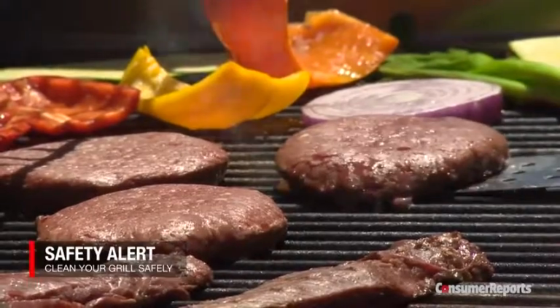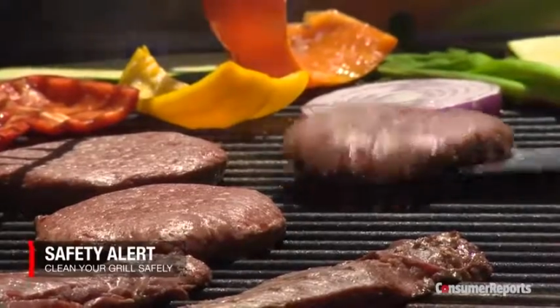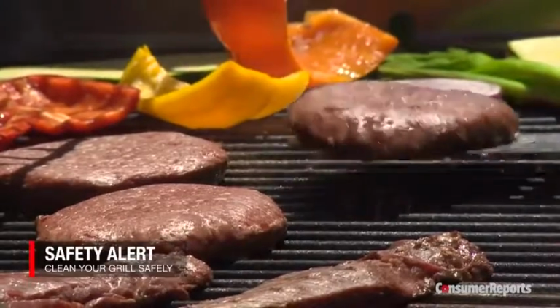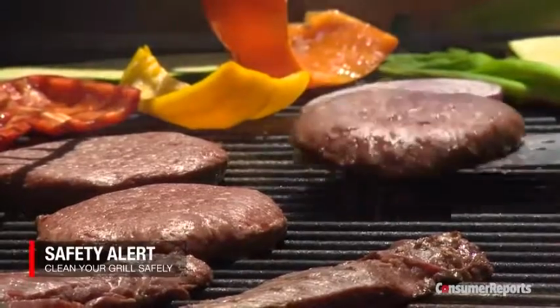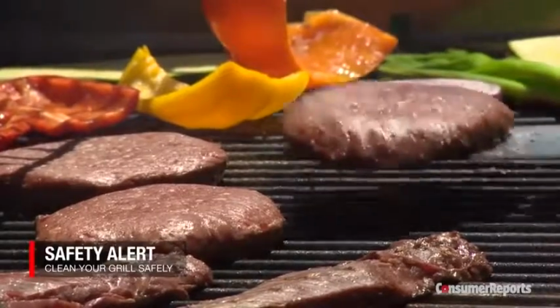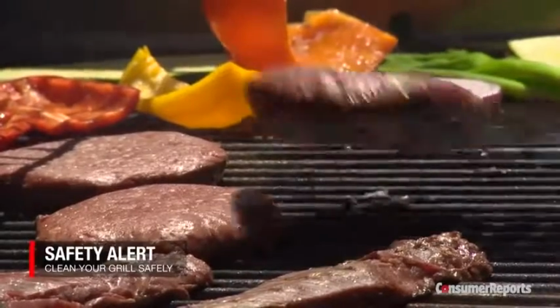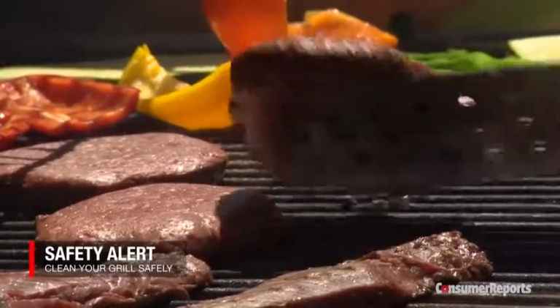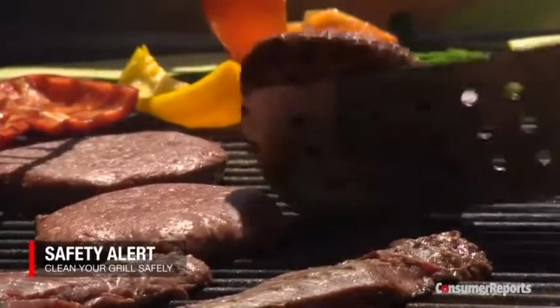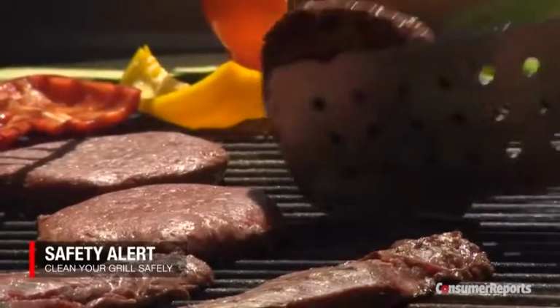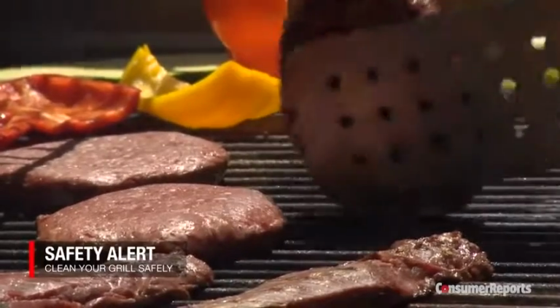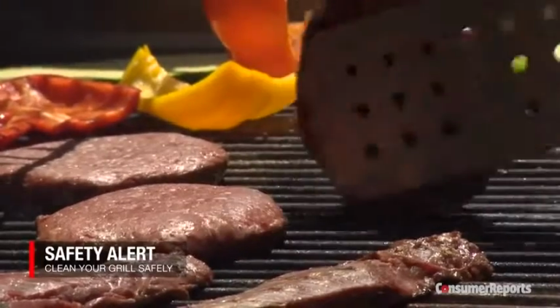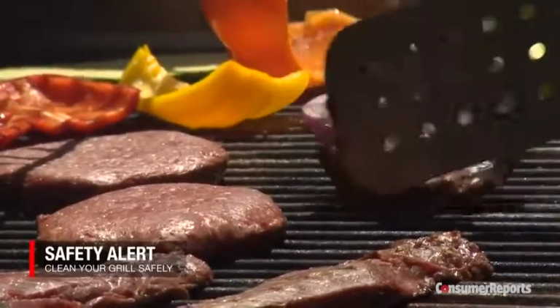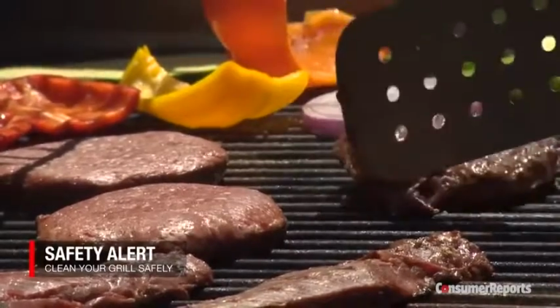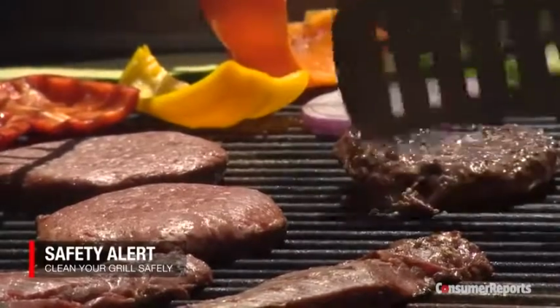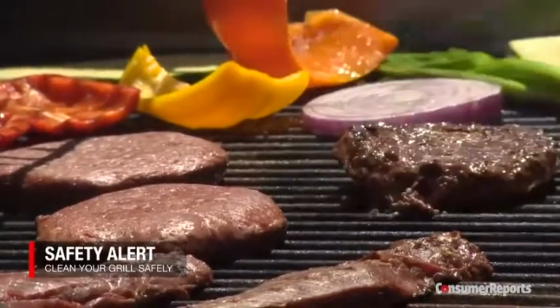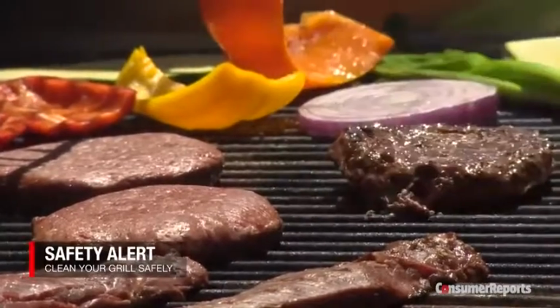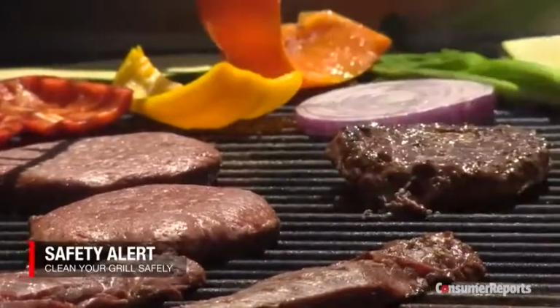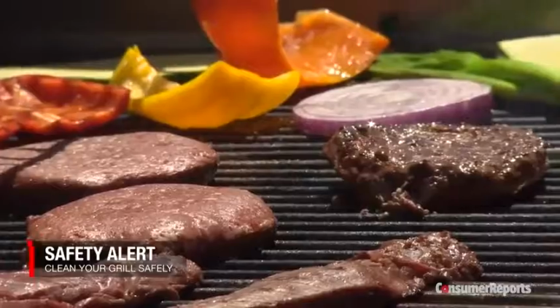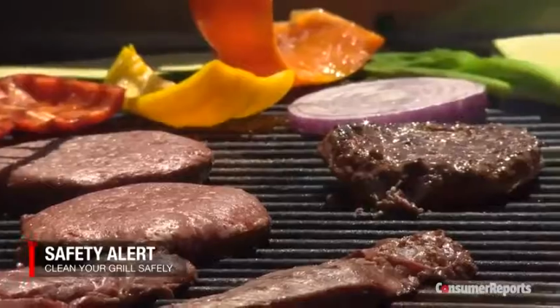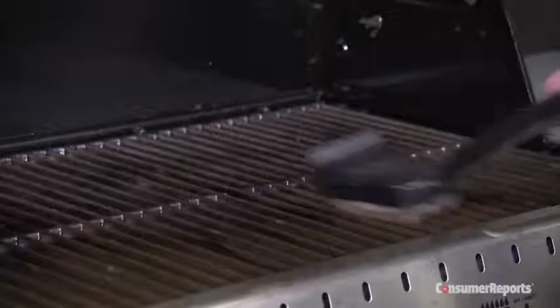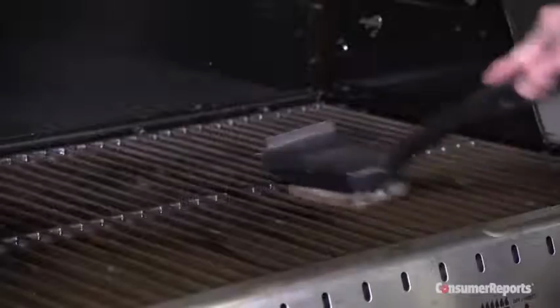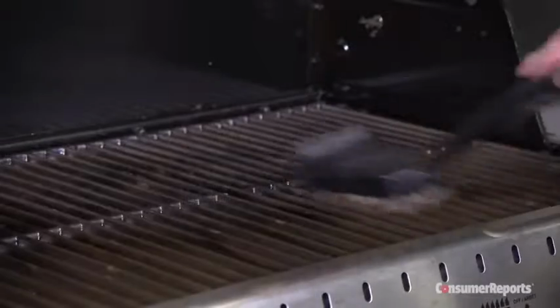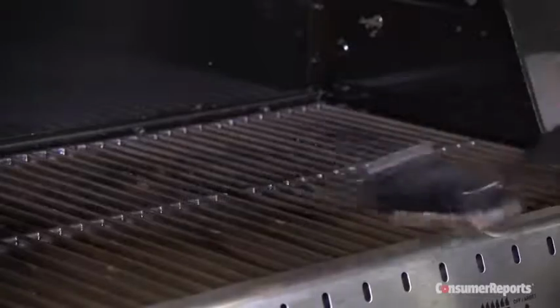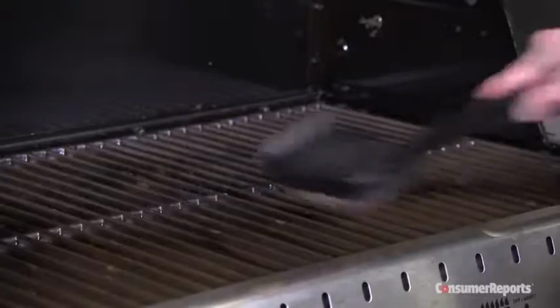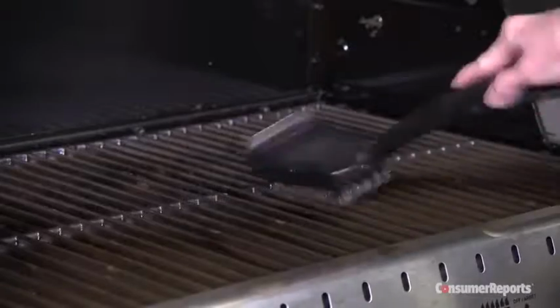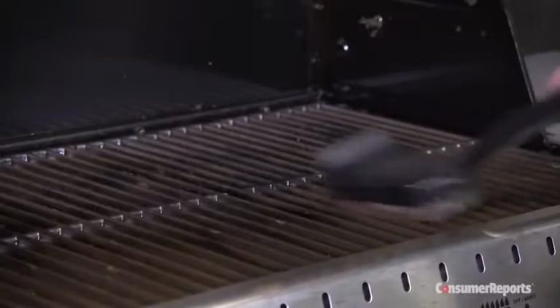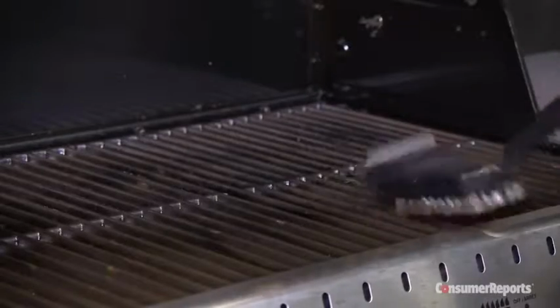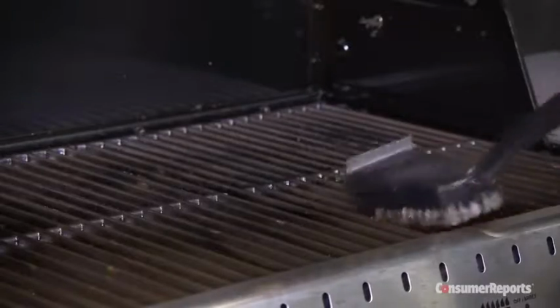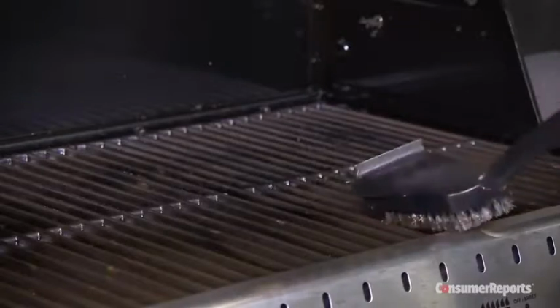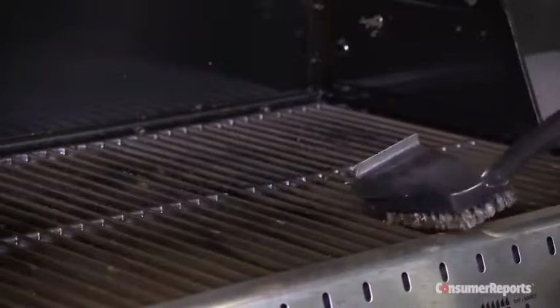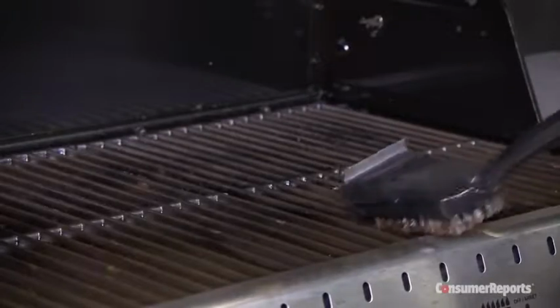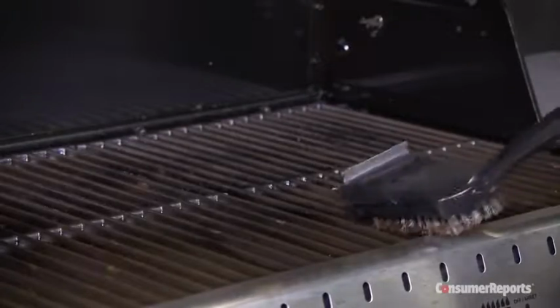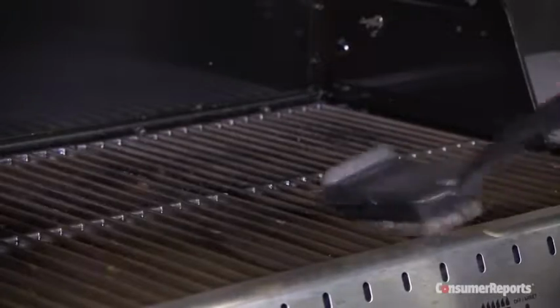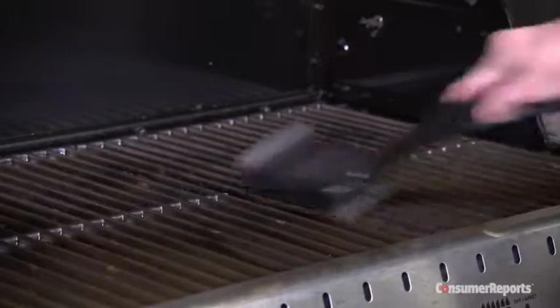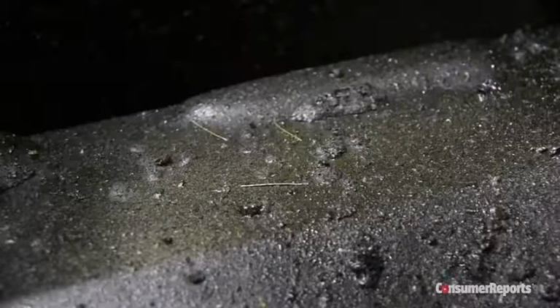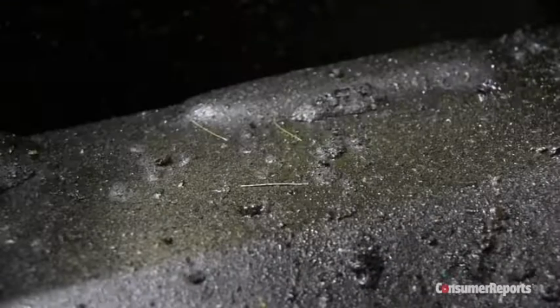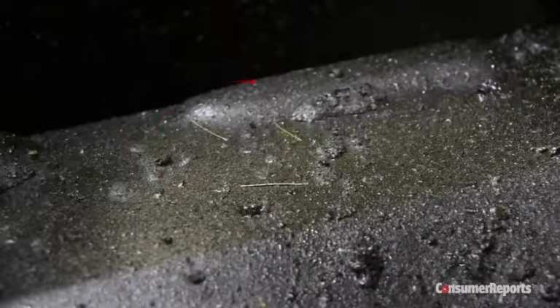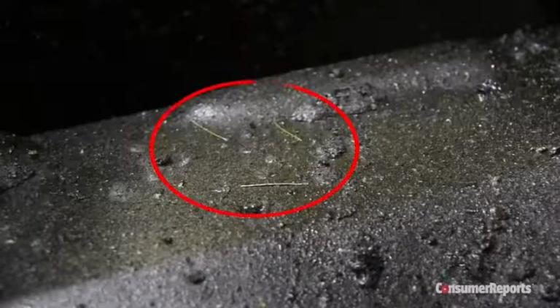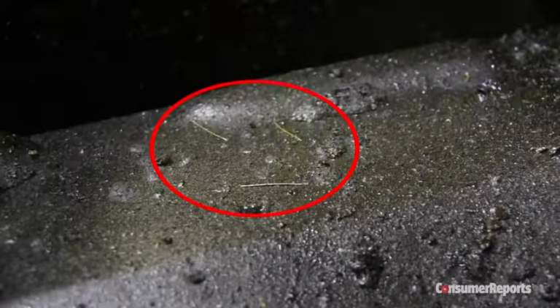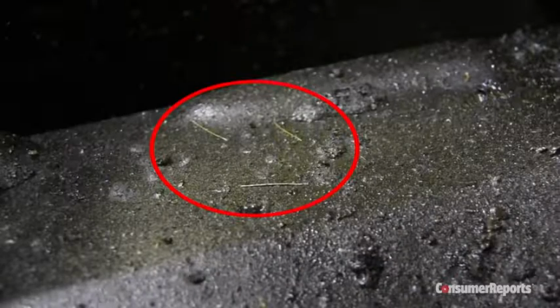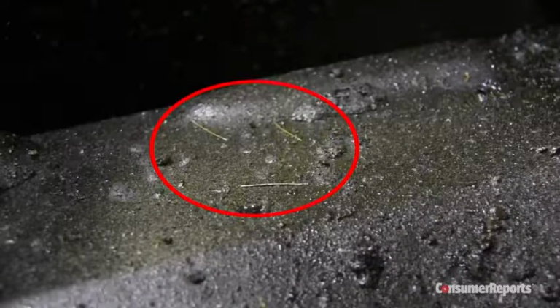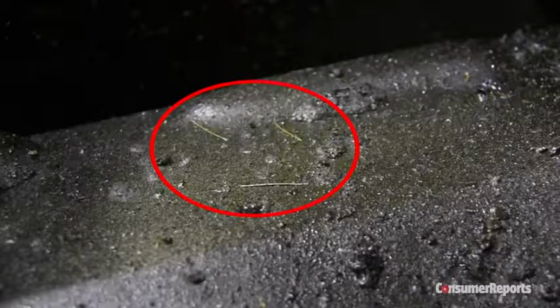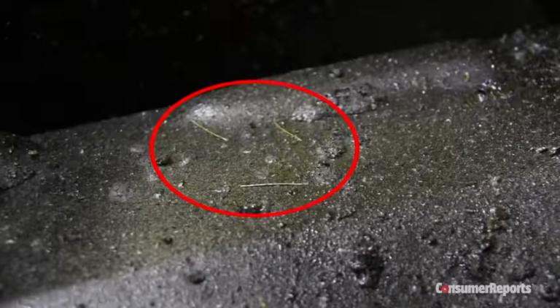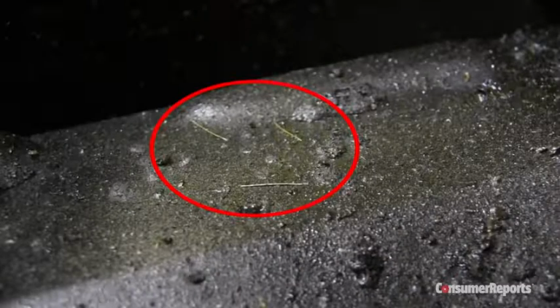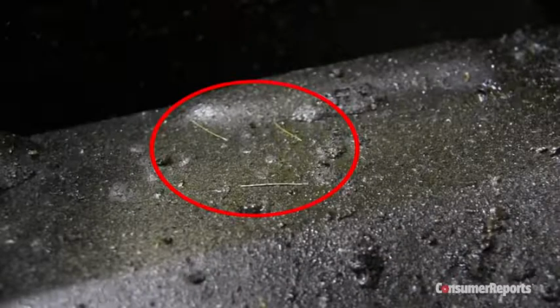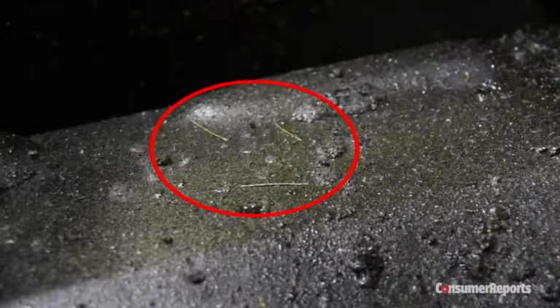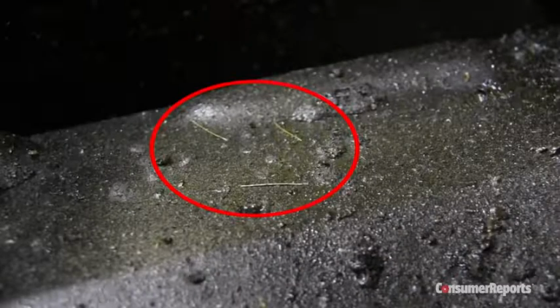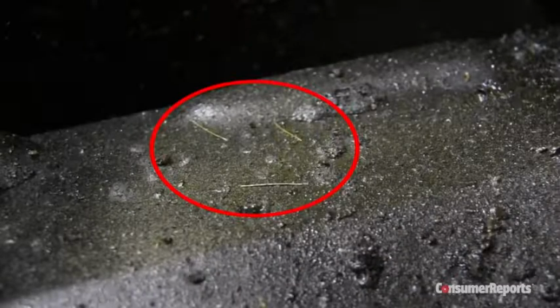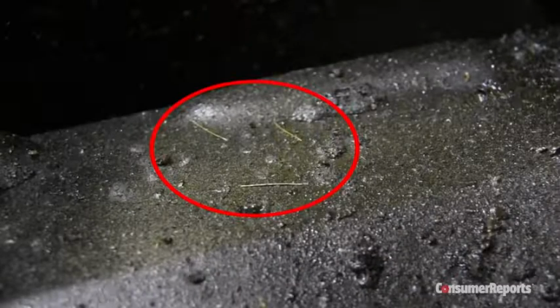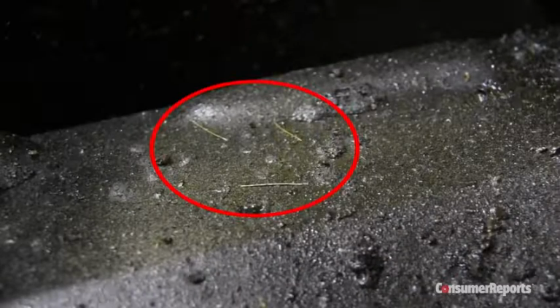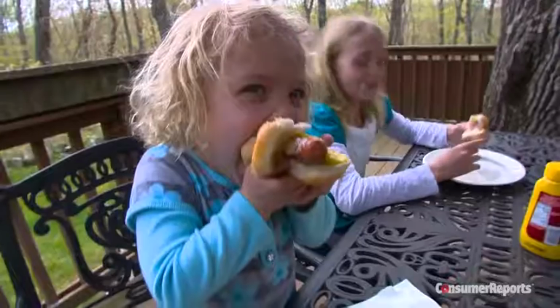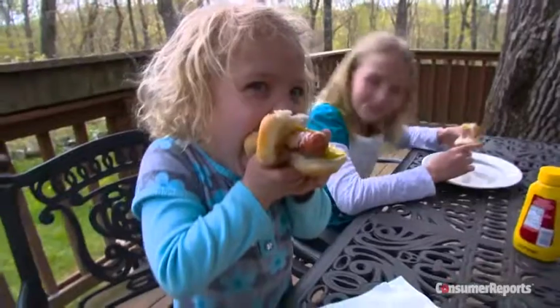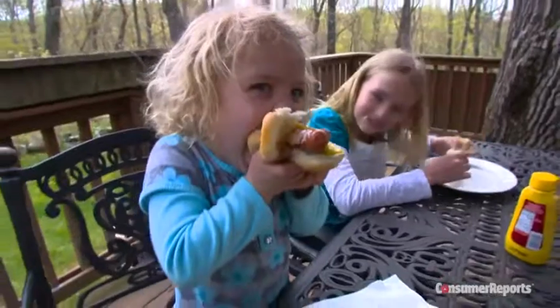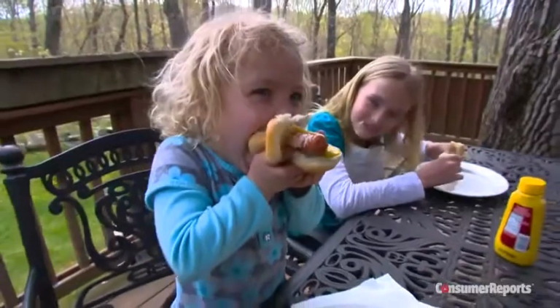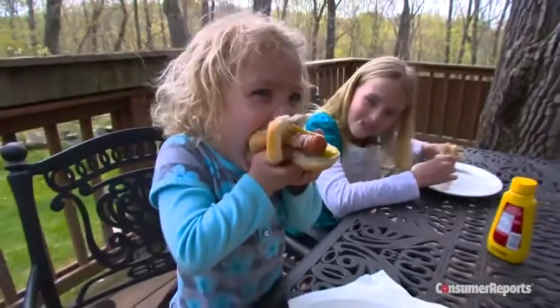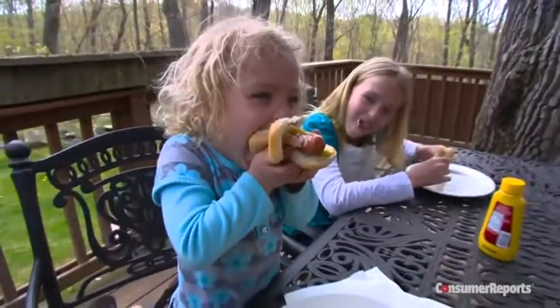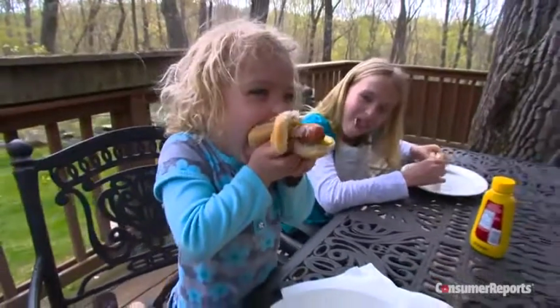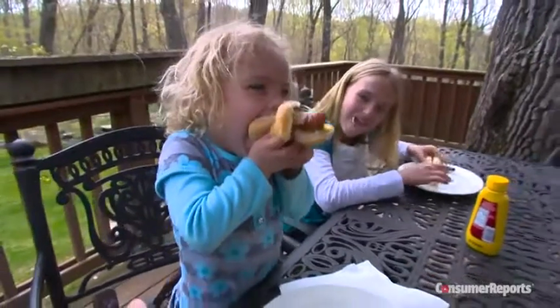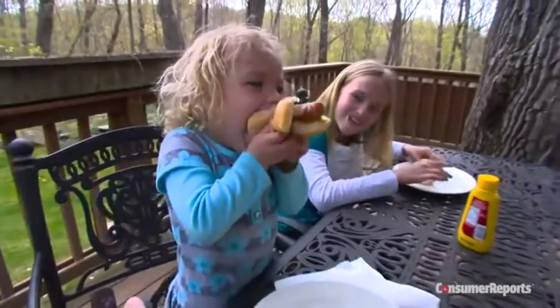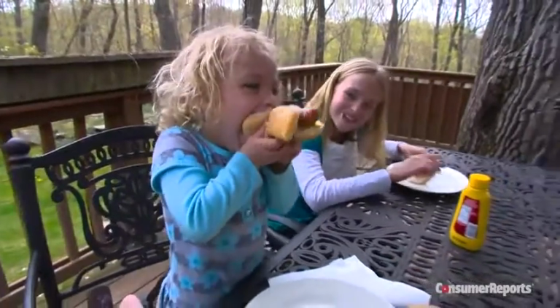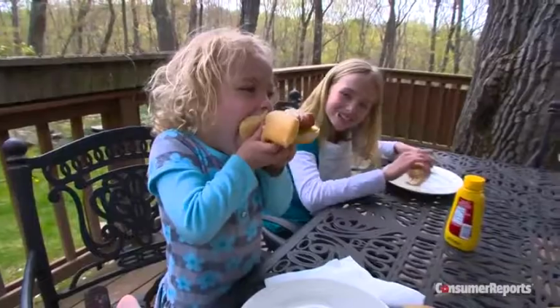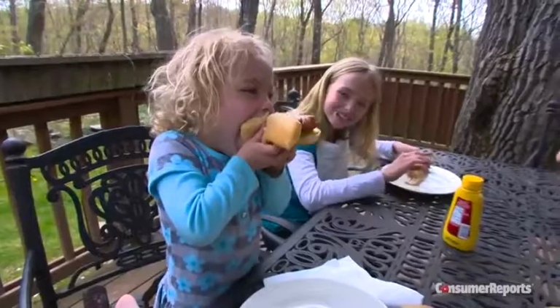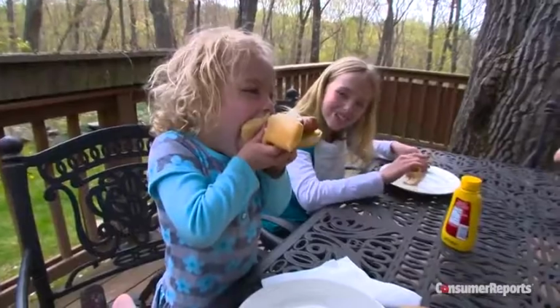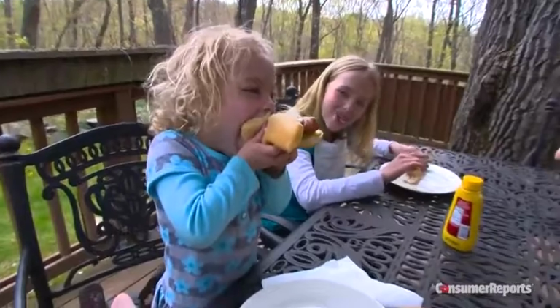Cleaning up after summer grilling can be dangerous. Wire grill brushes can leave bristles behind on the grate, which can easily stick to food and be swallowed.